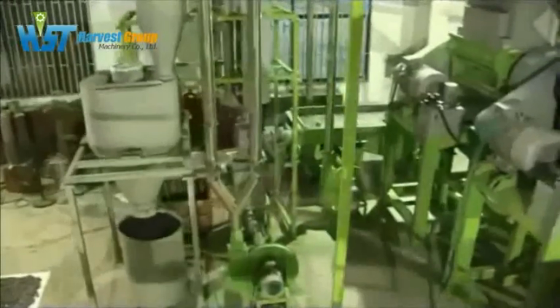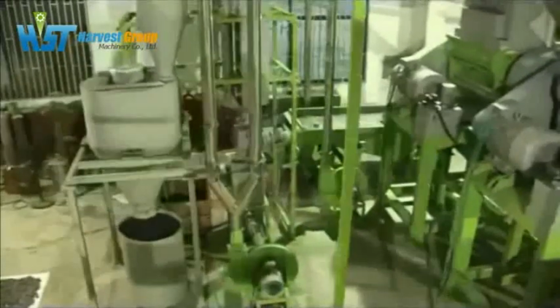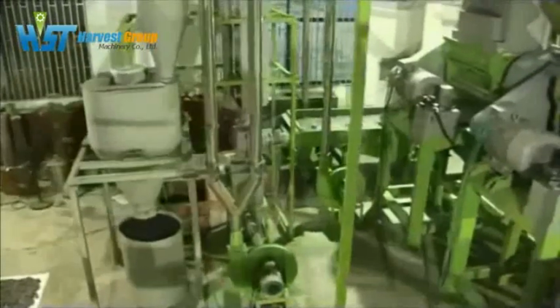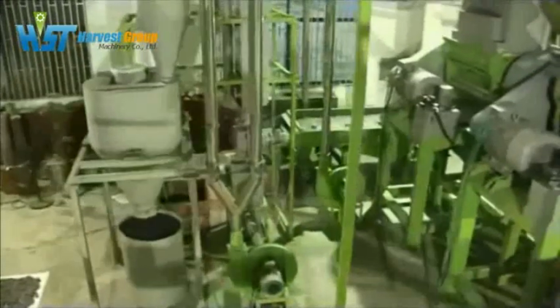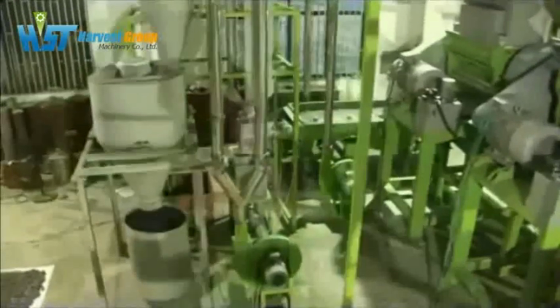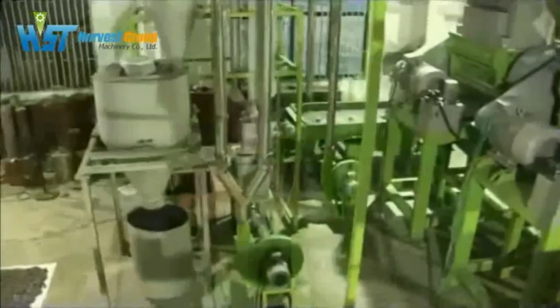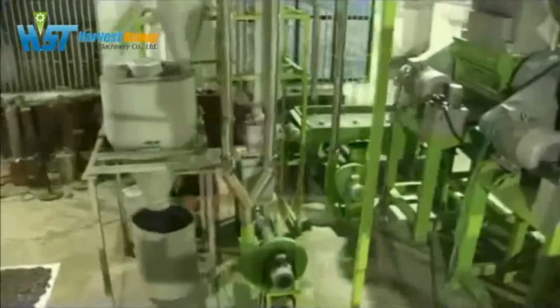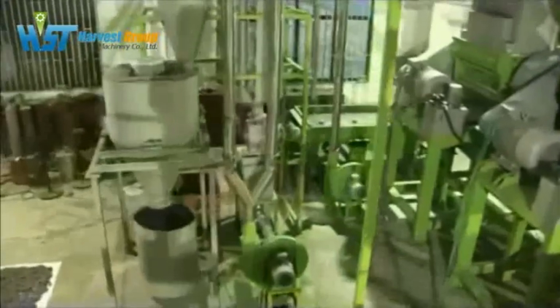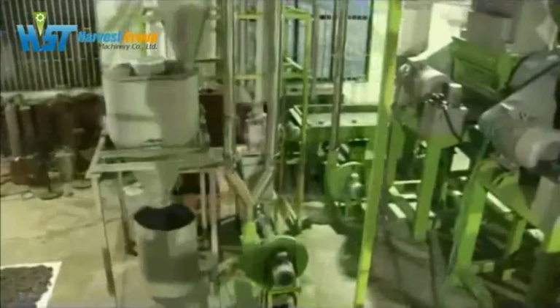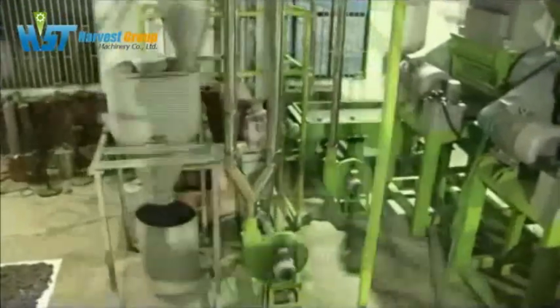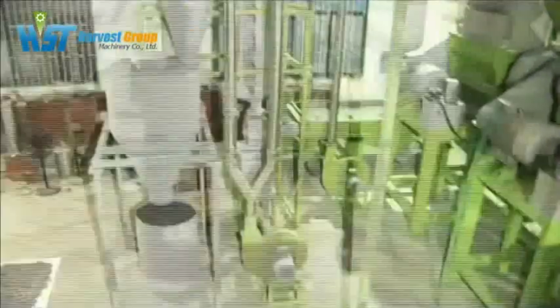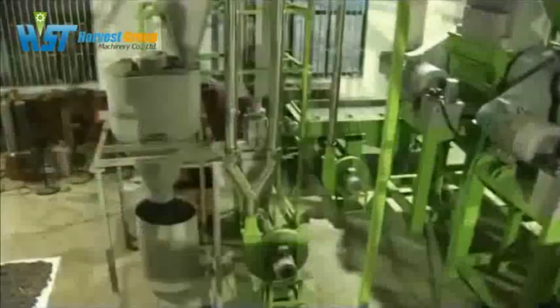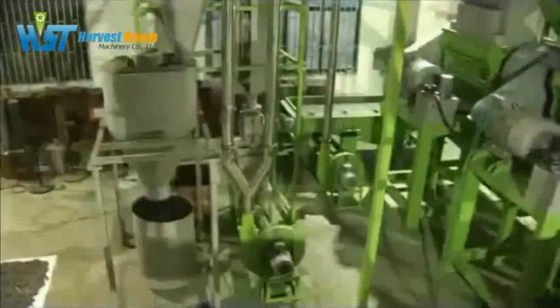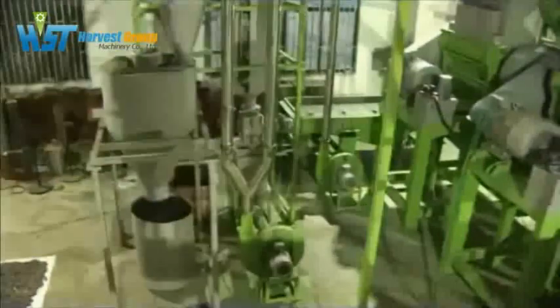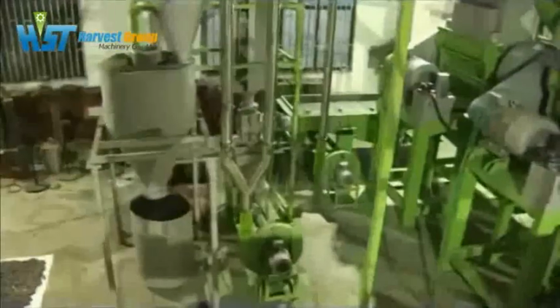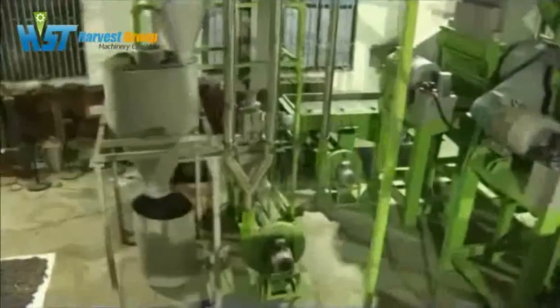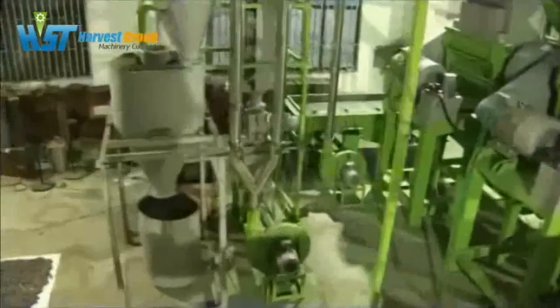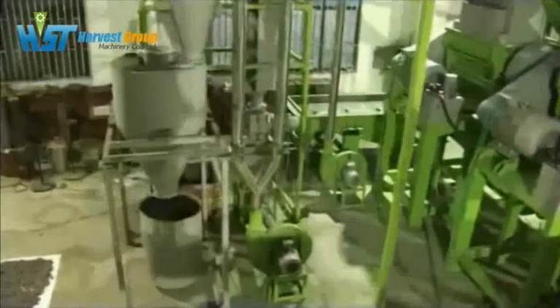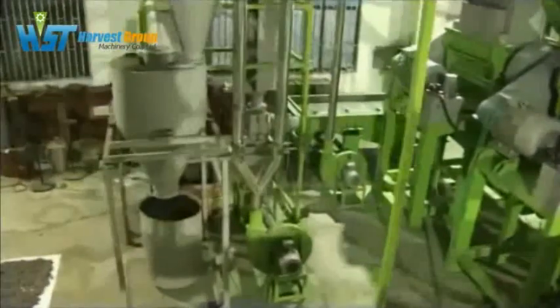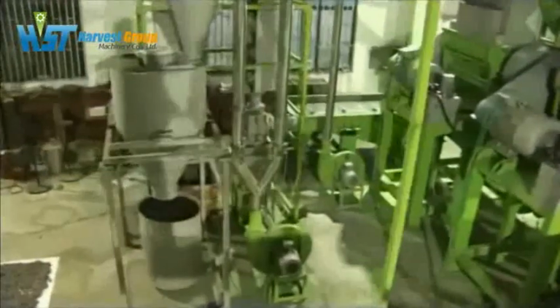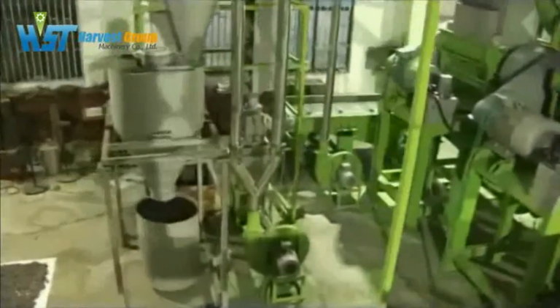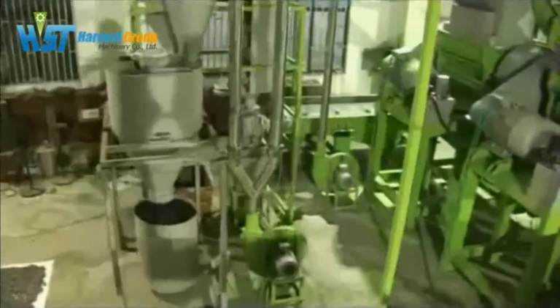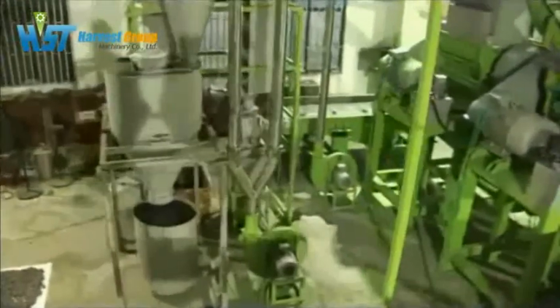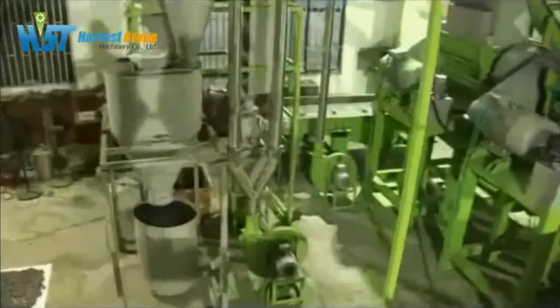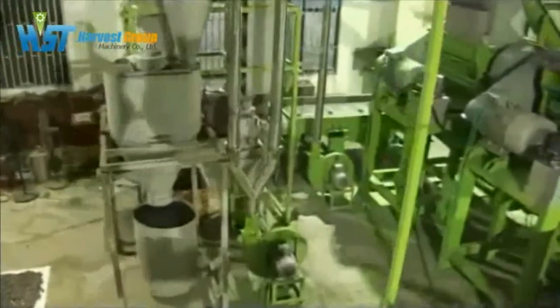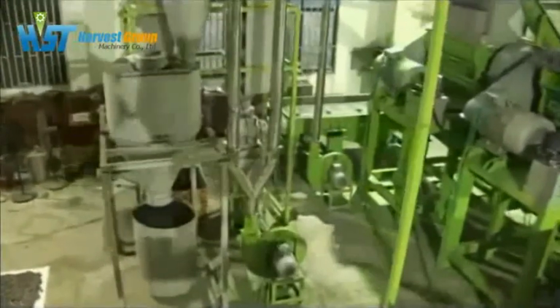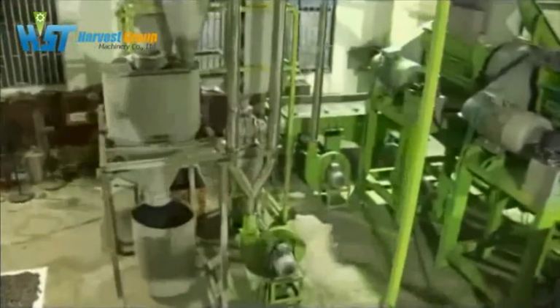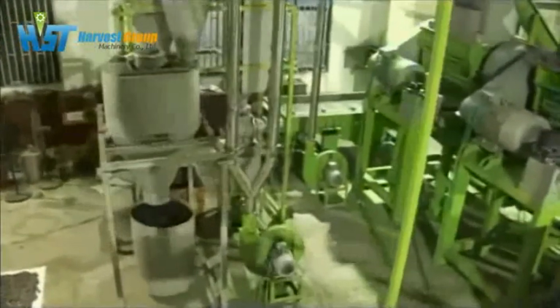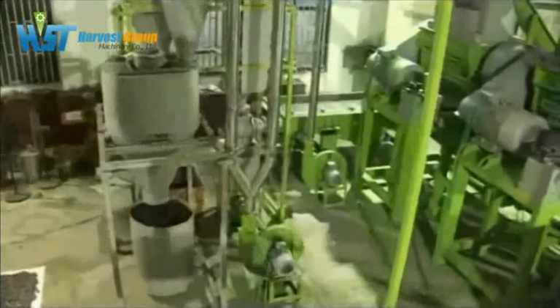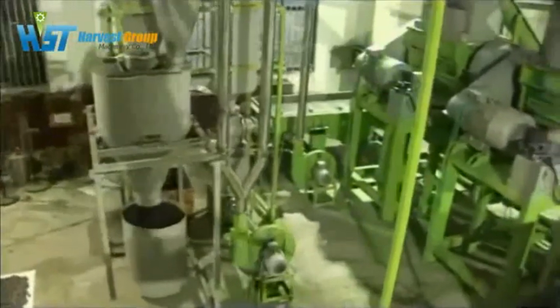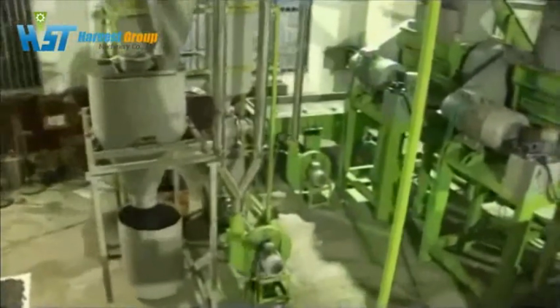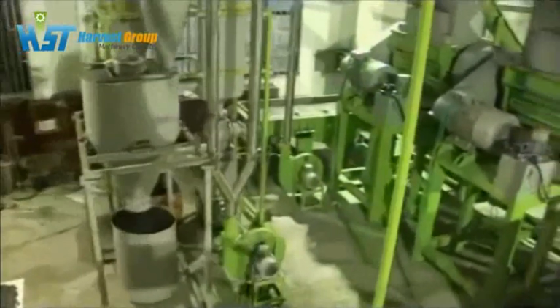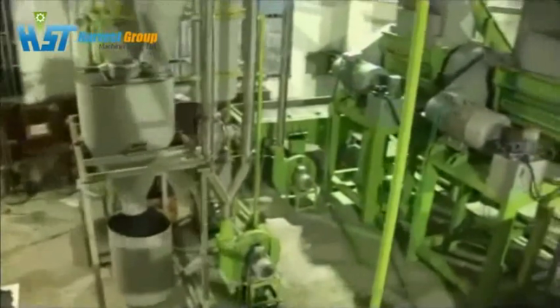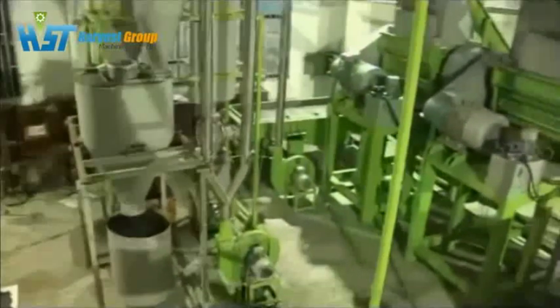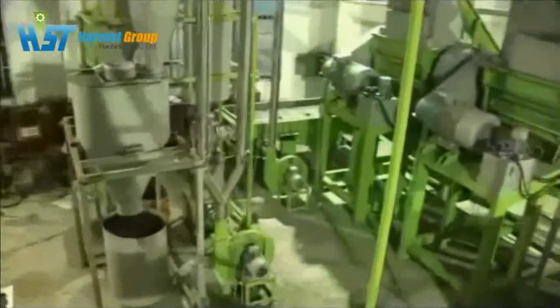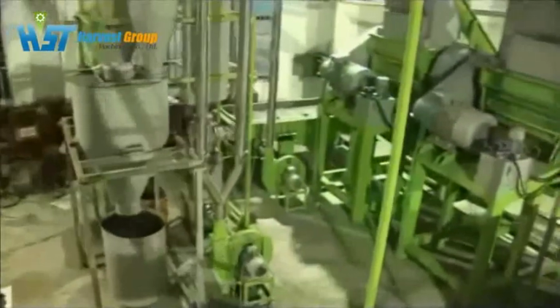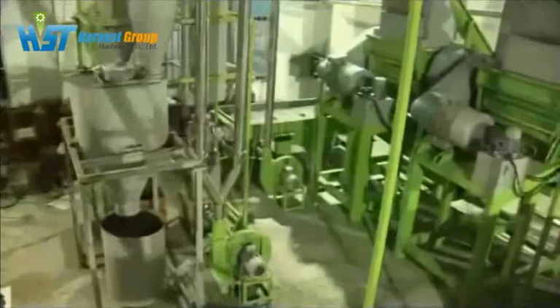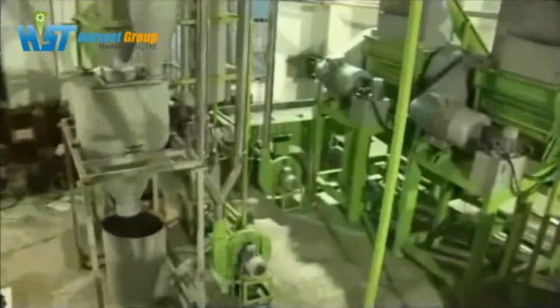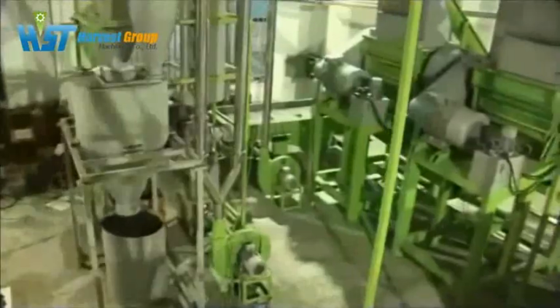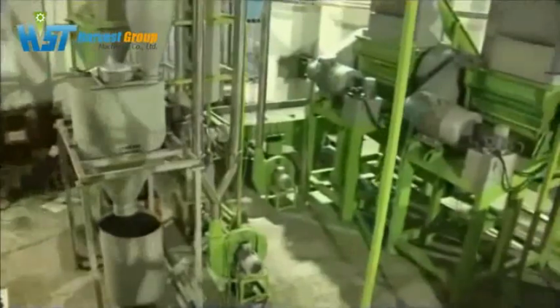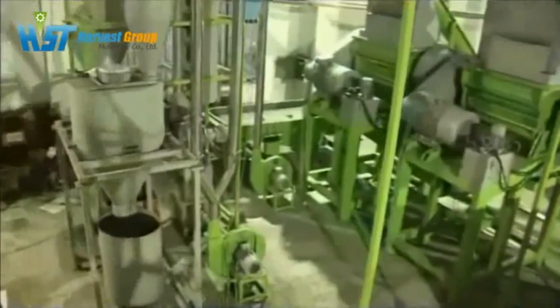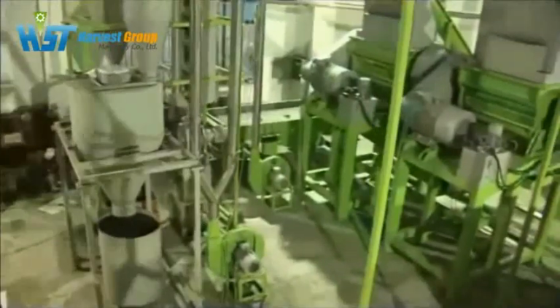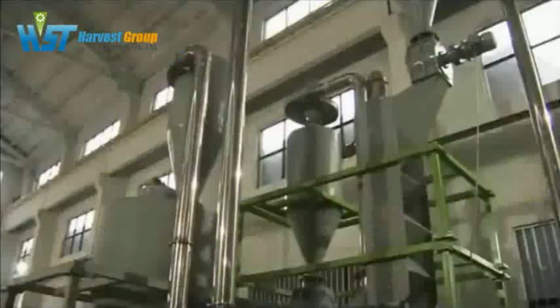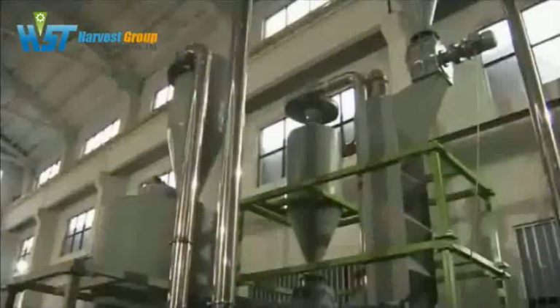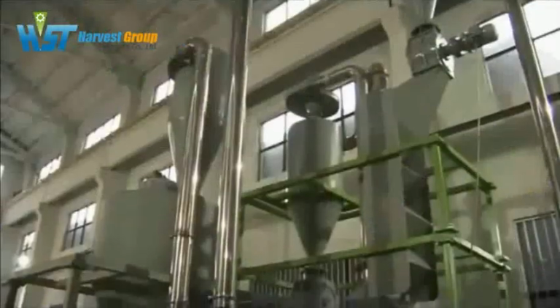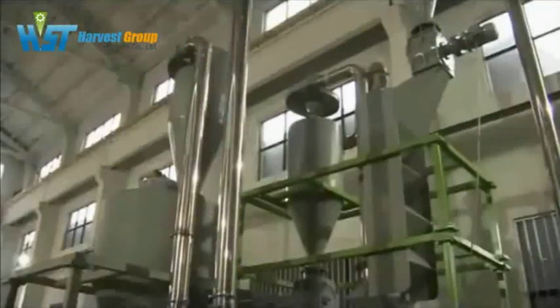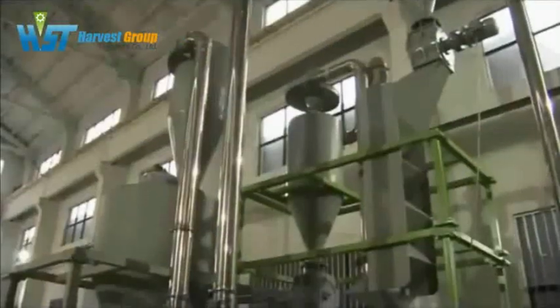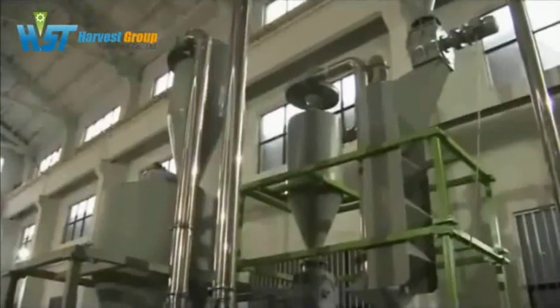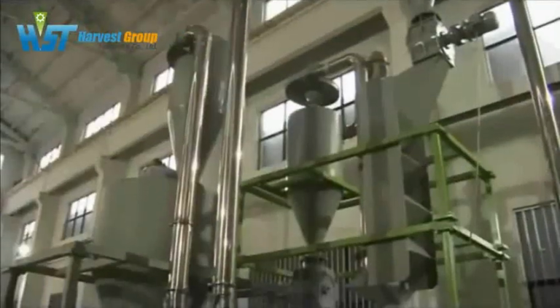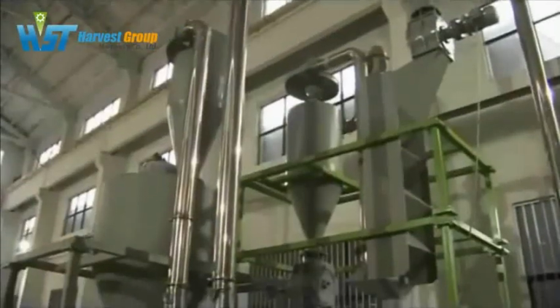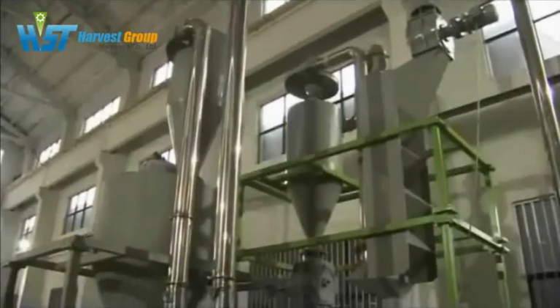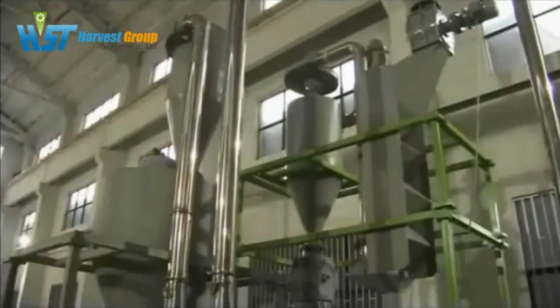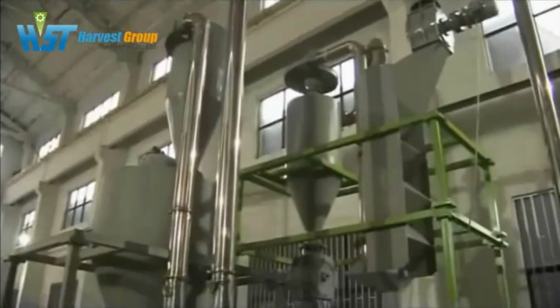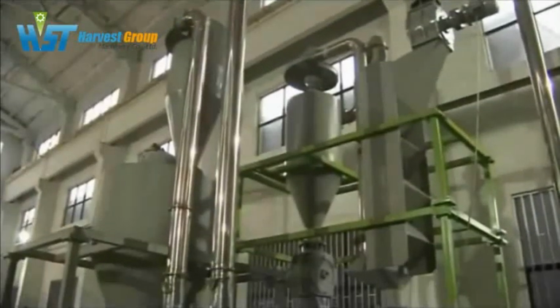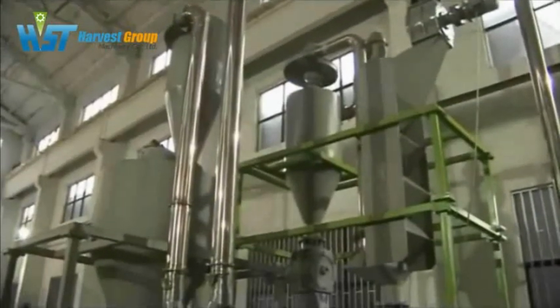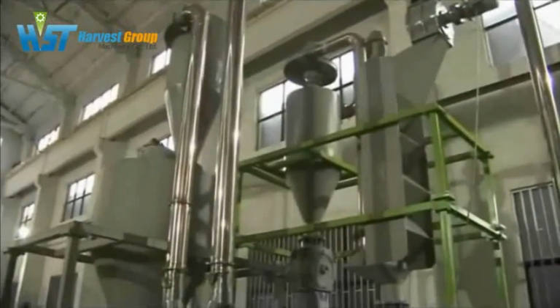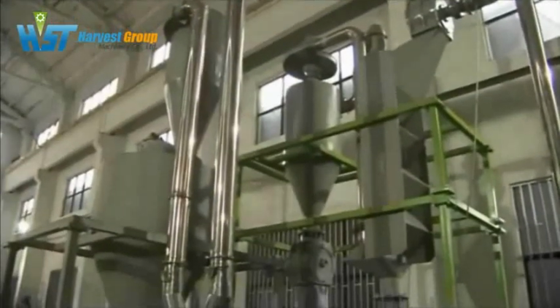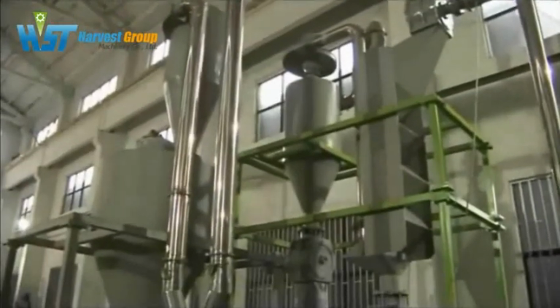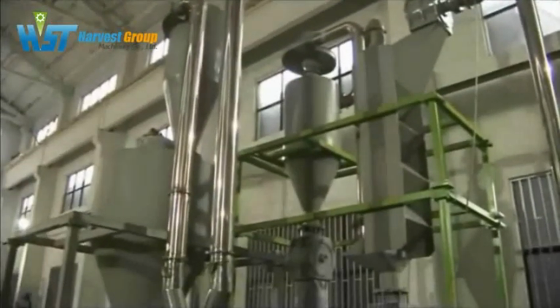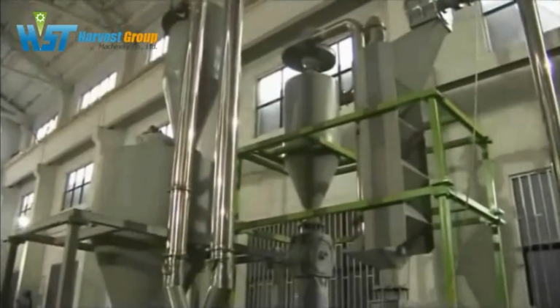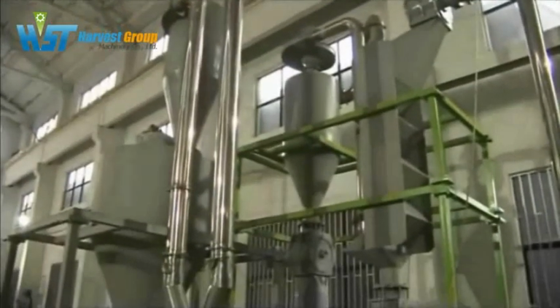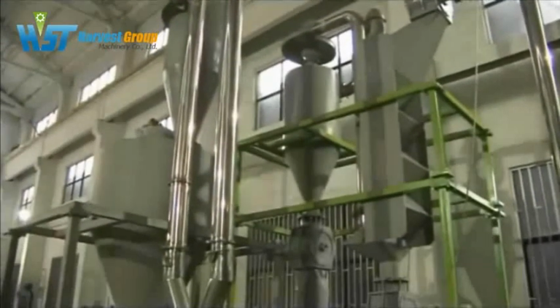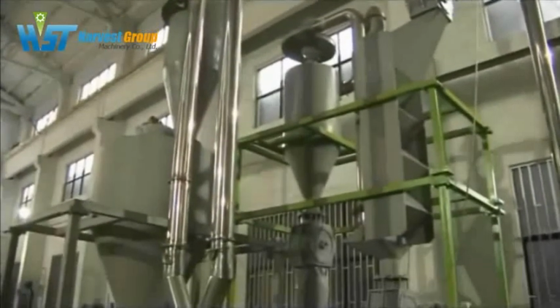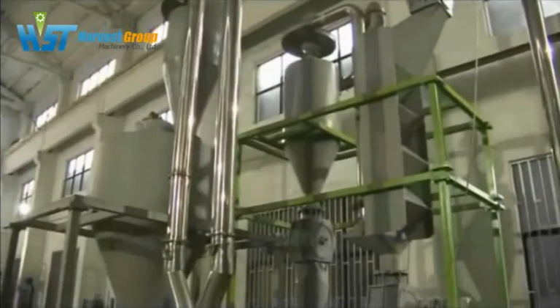These stainless steel pipes are the air transfer system. The crumb rubber moves to the bagging station through them.